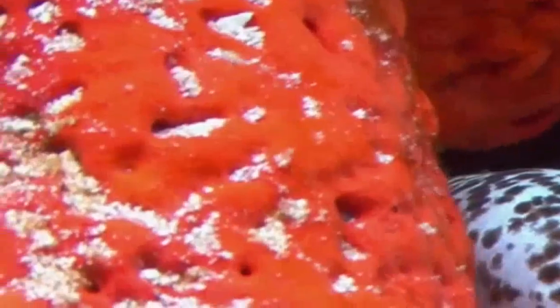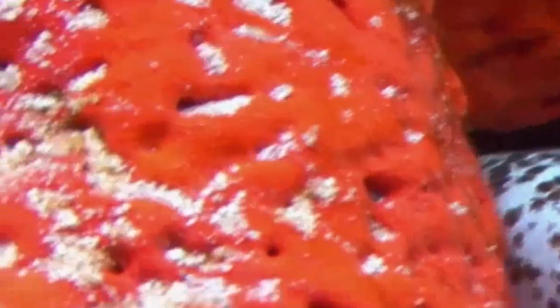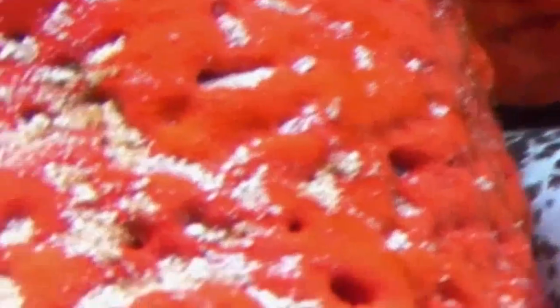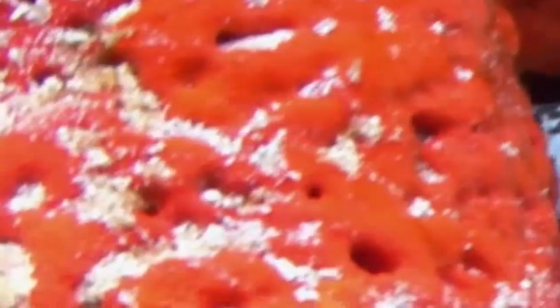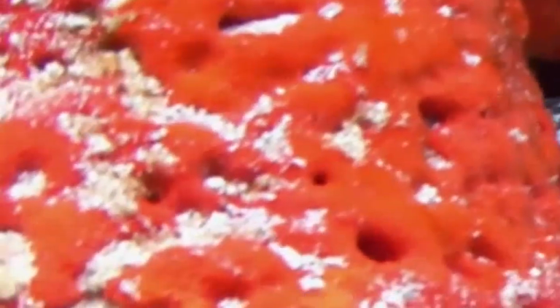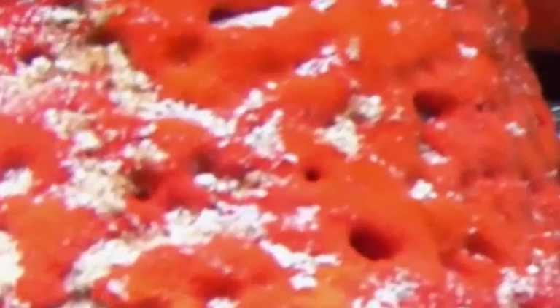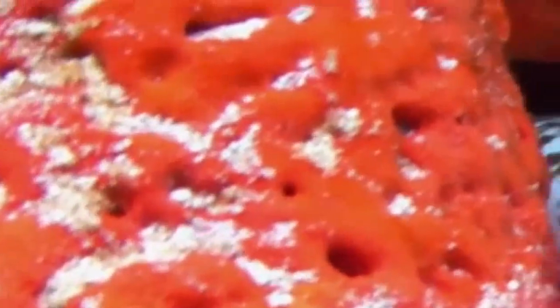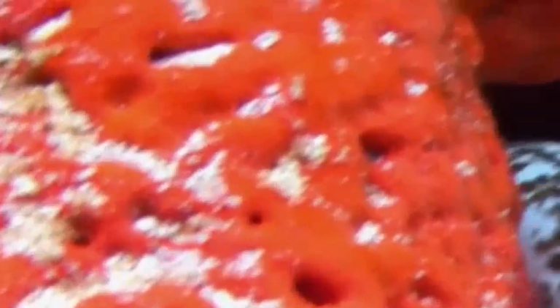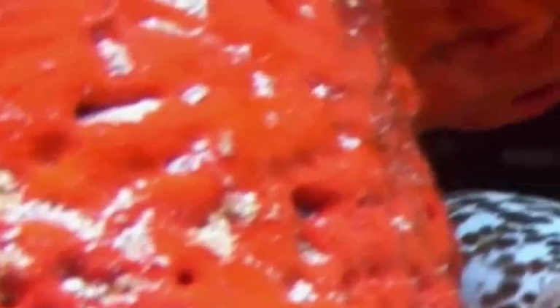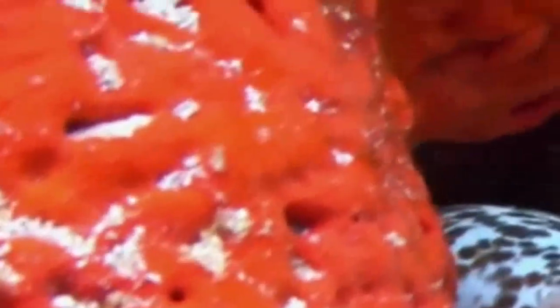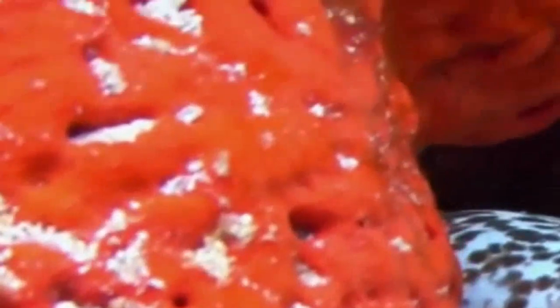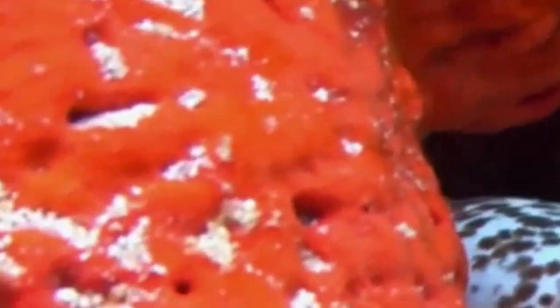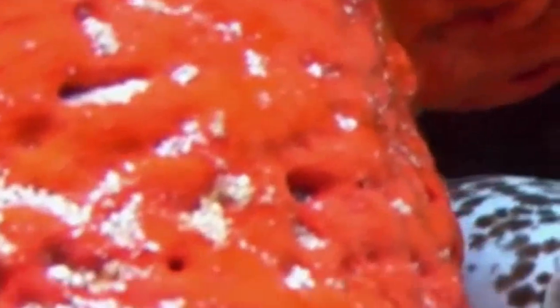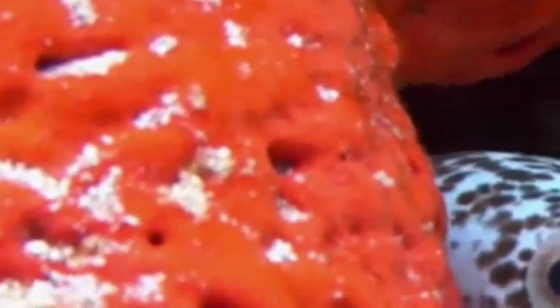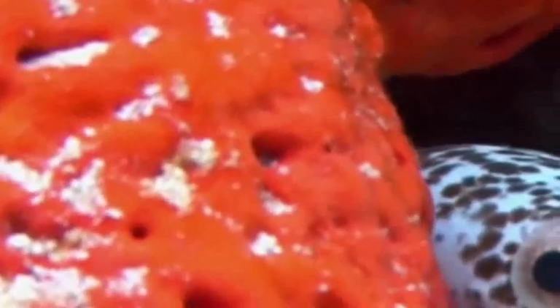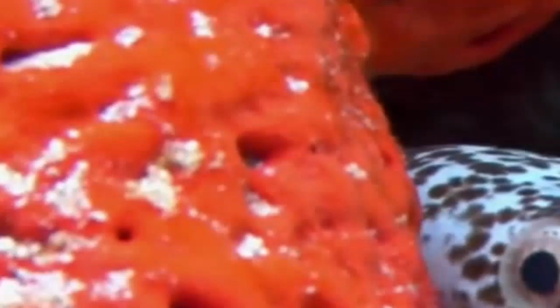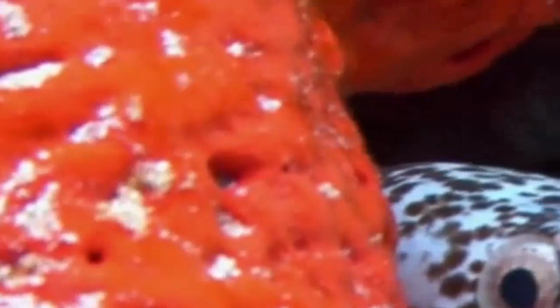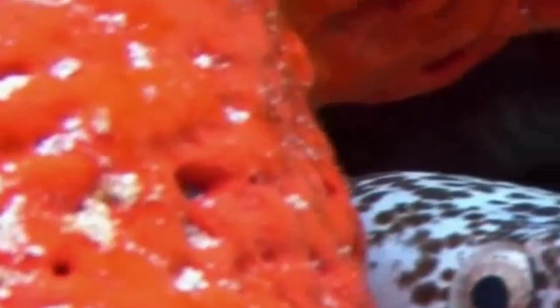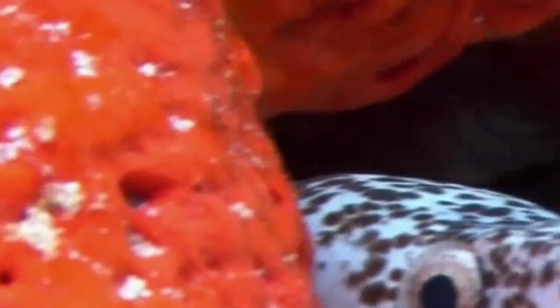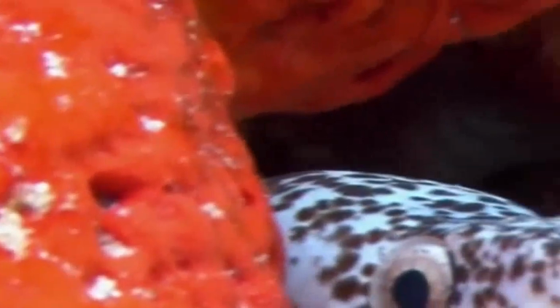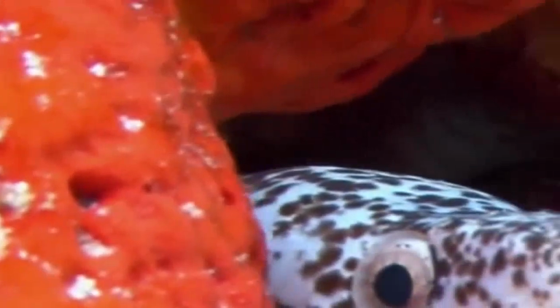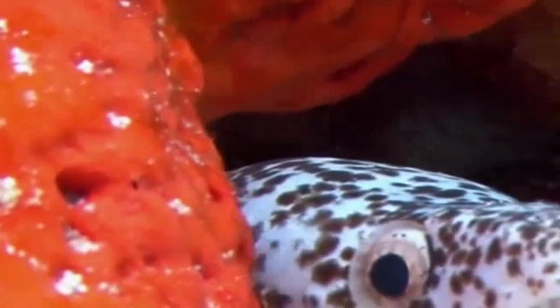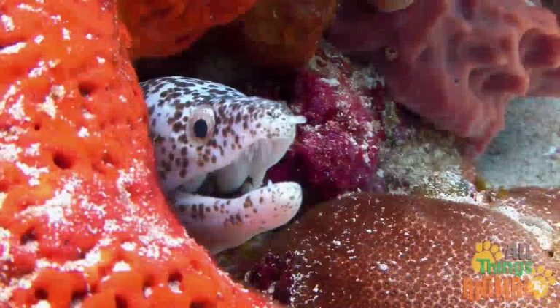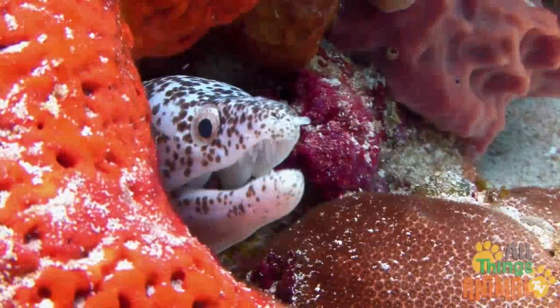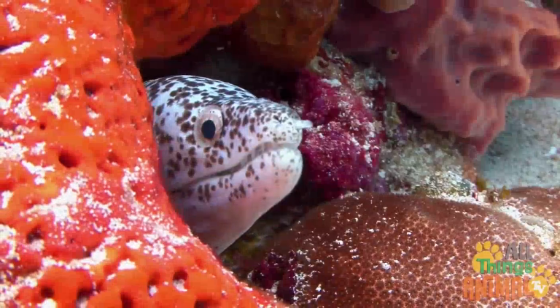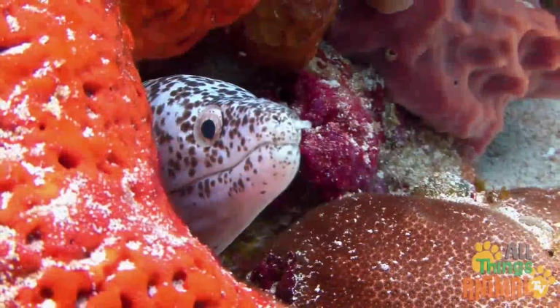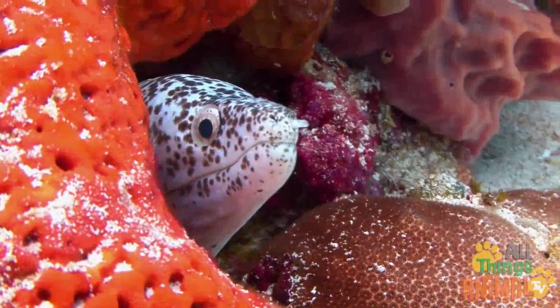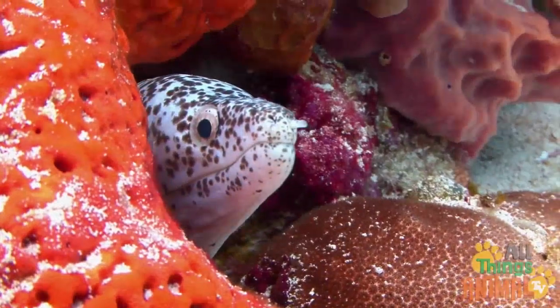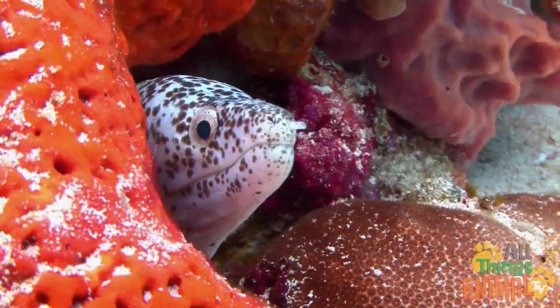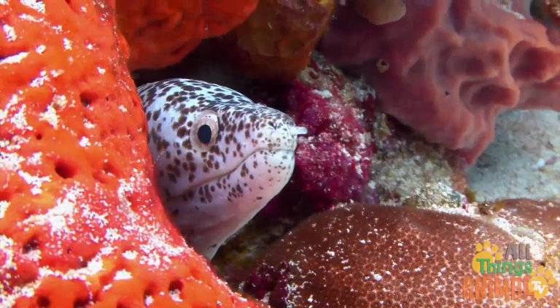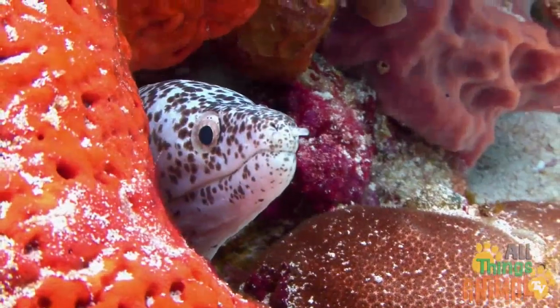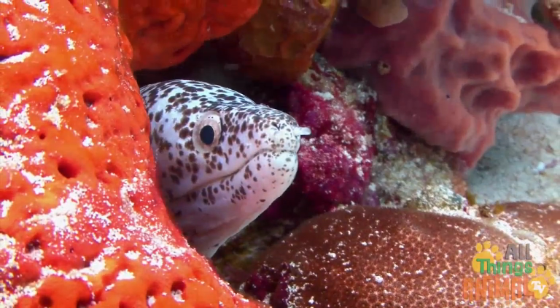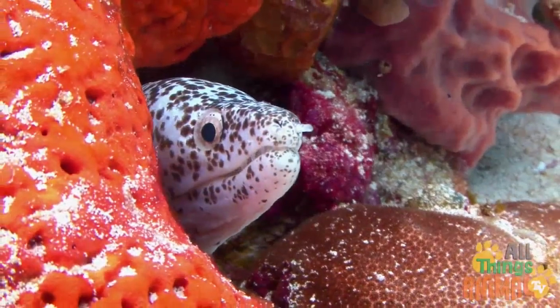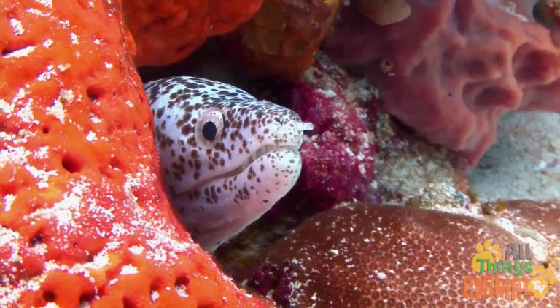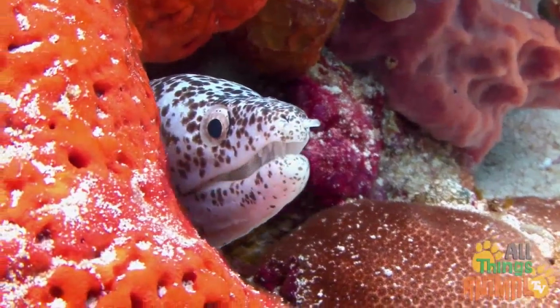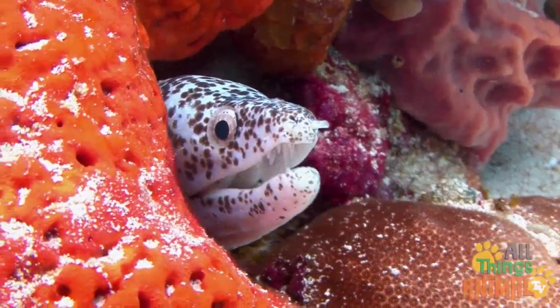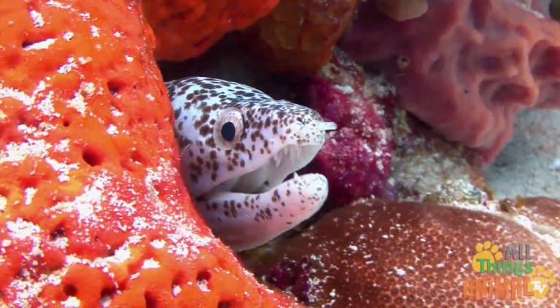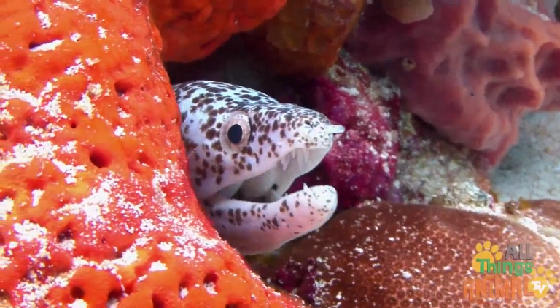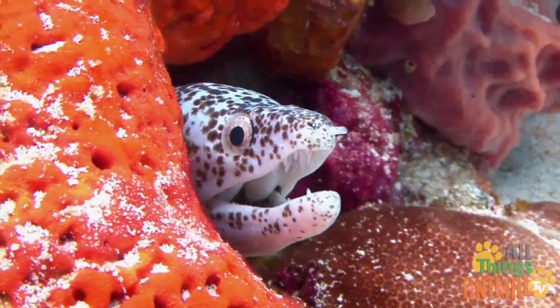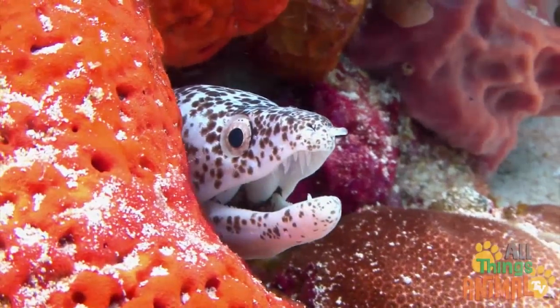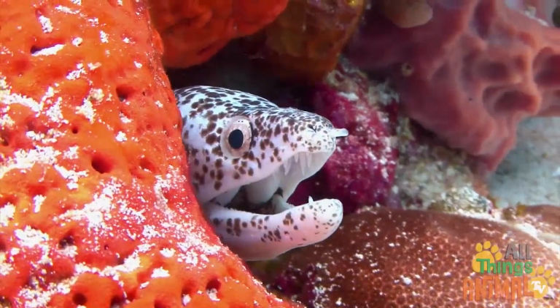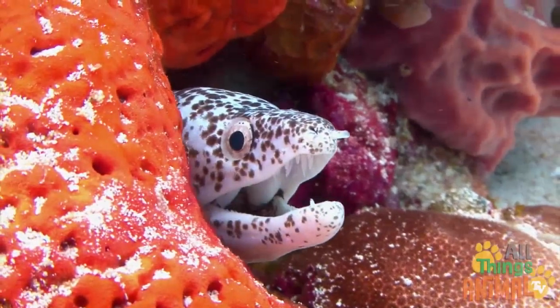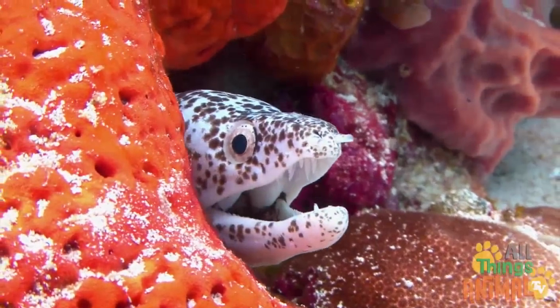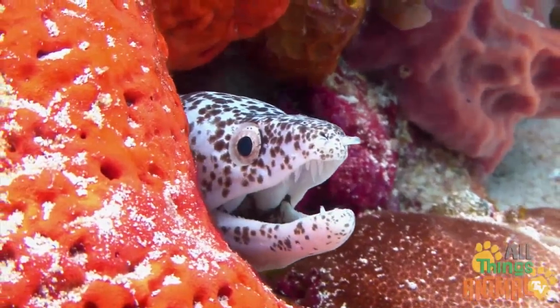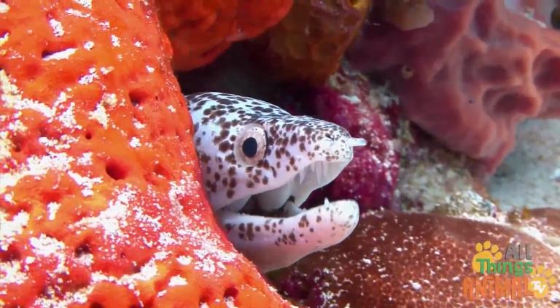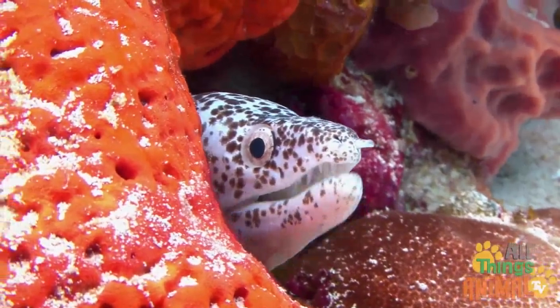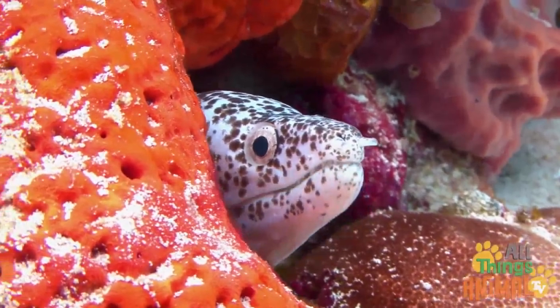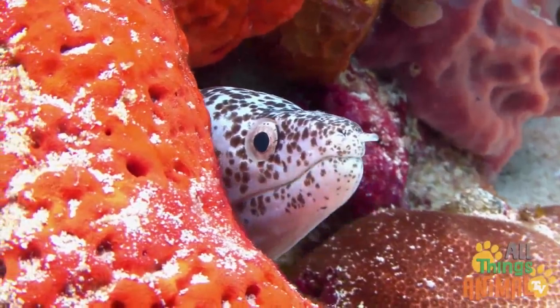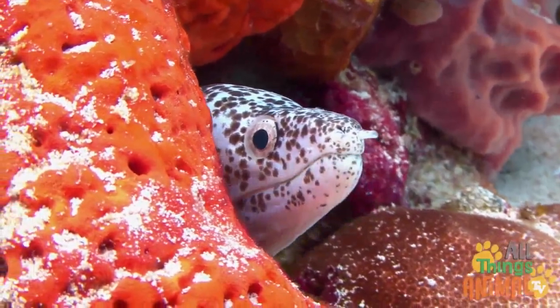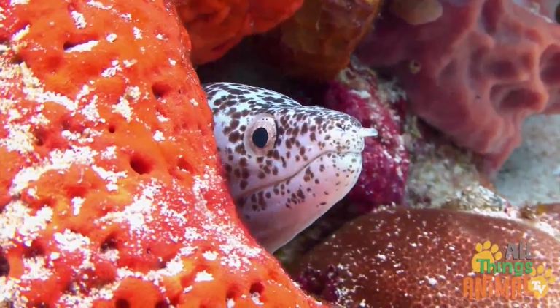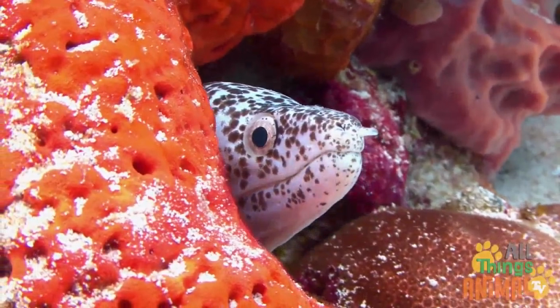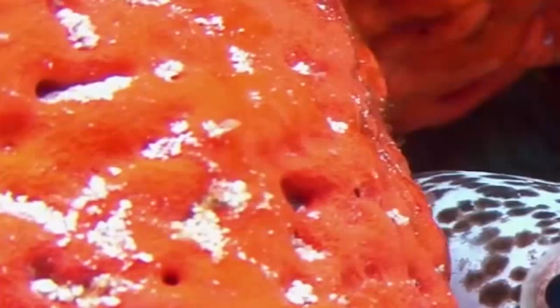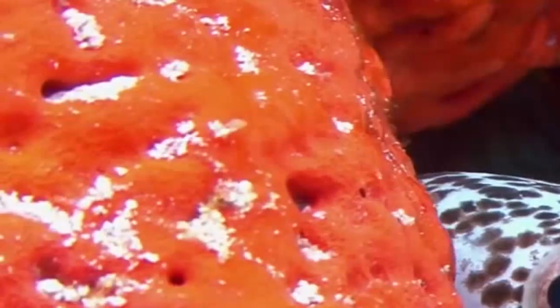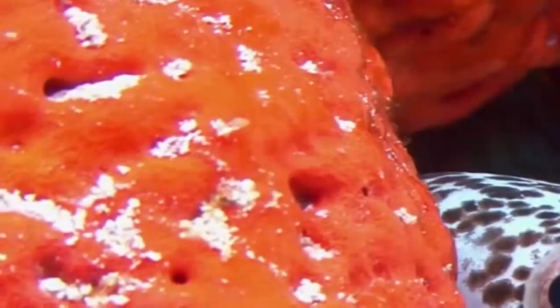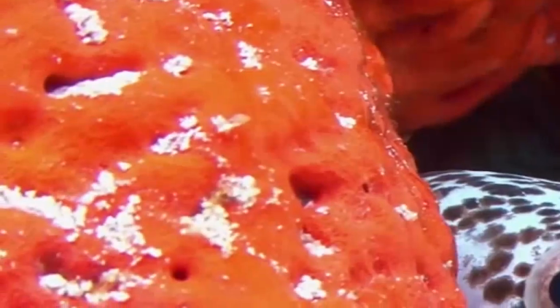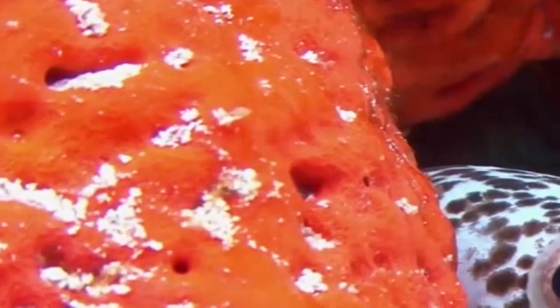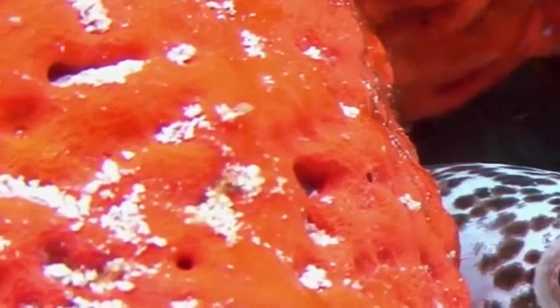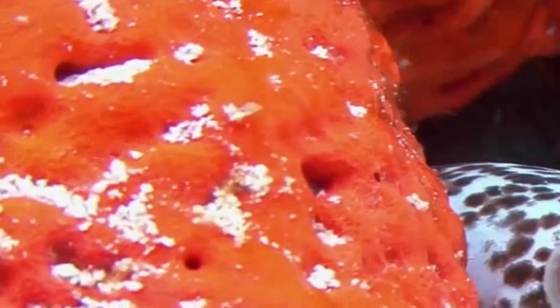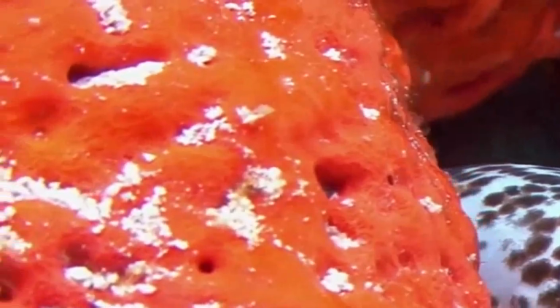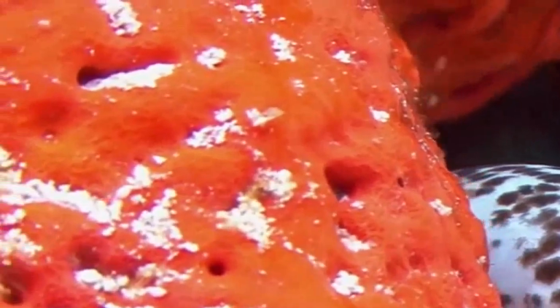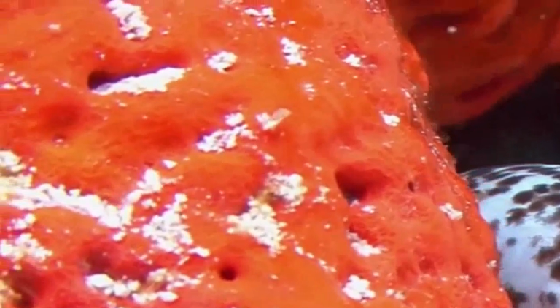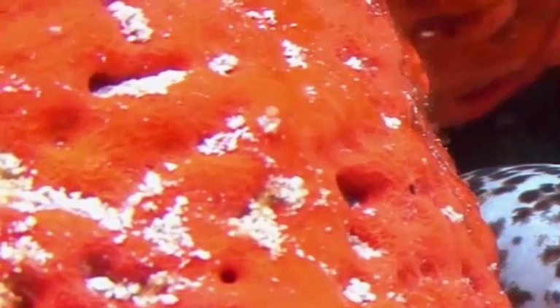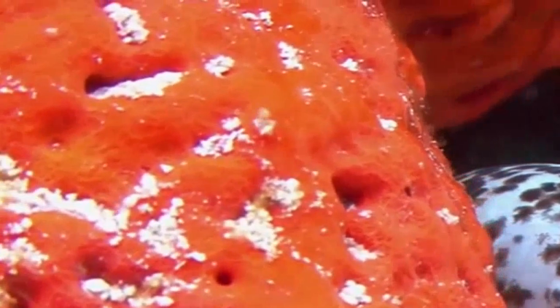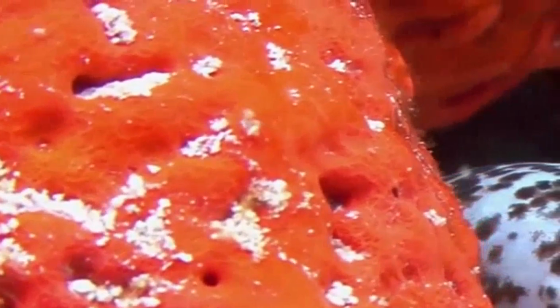Or in coral, like this spotted eel. That way, they can sneak up on their prey.